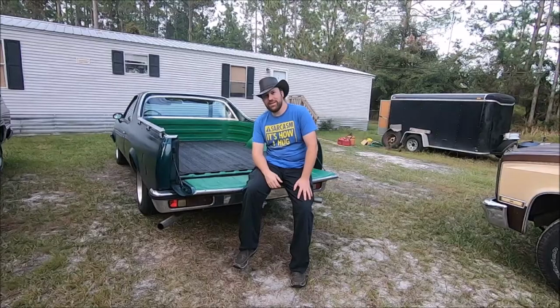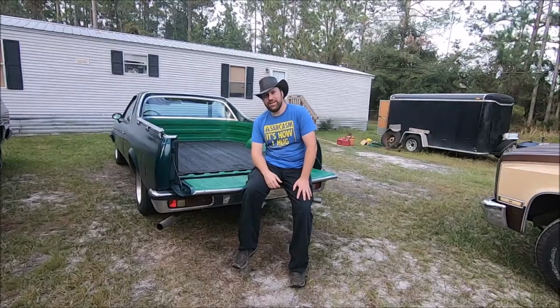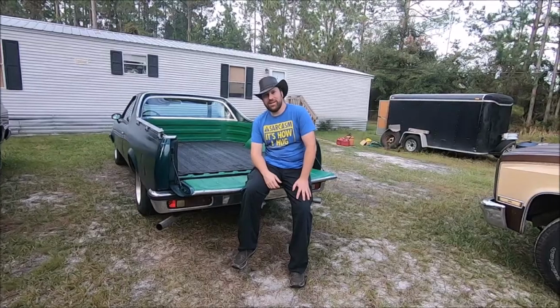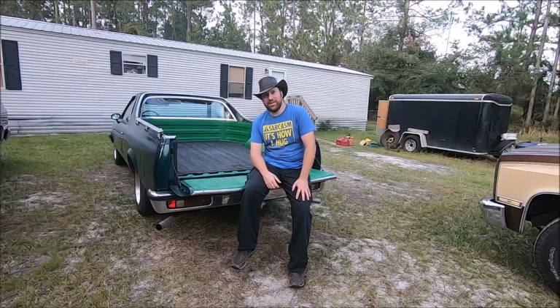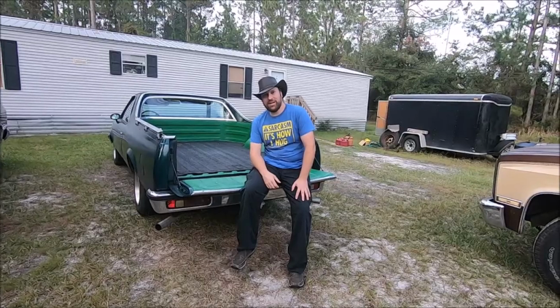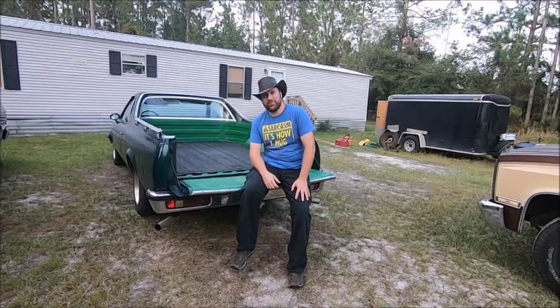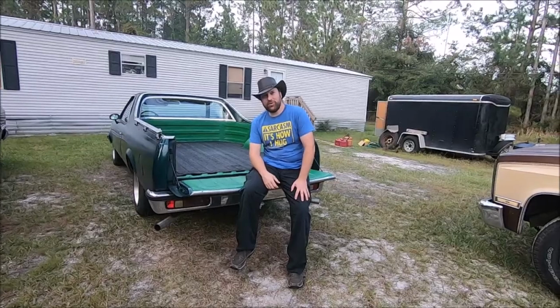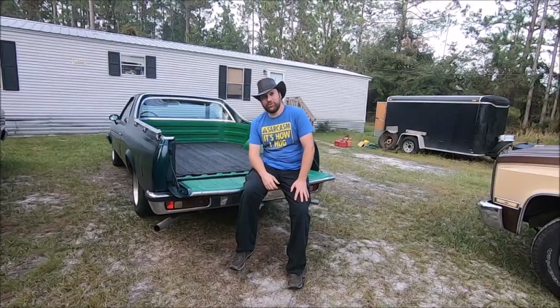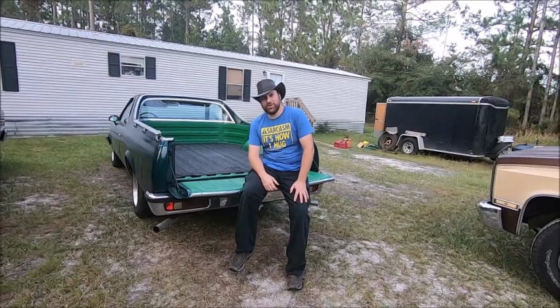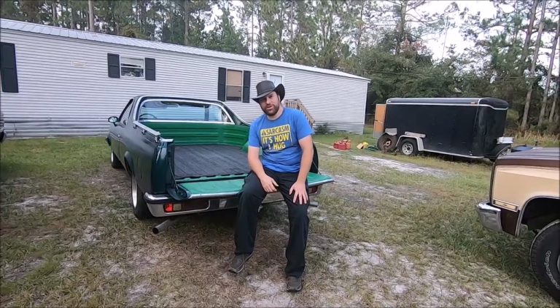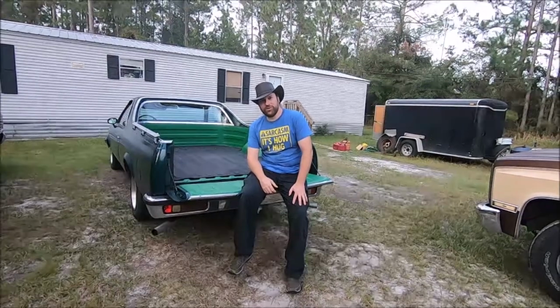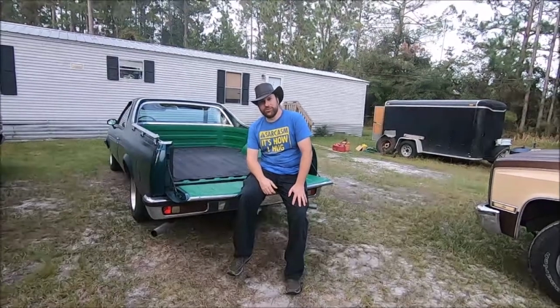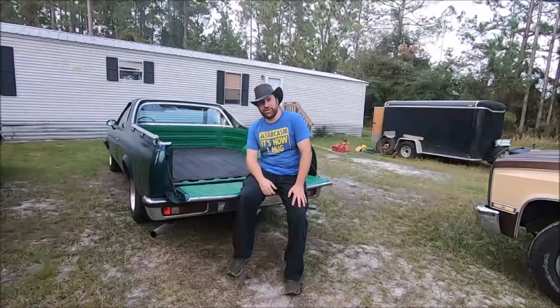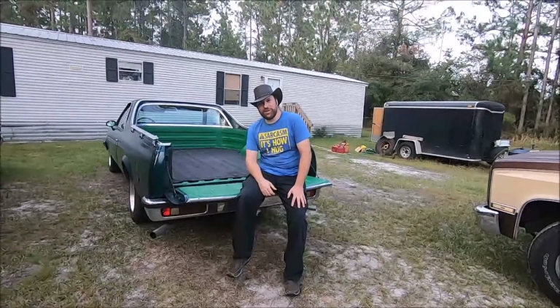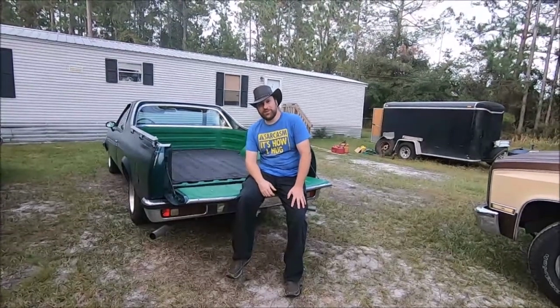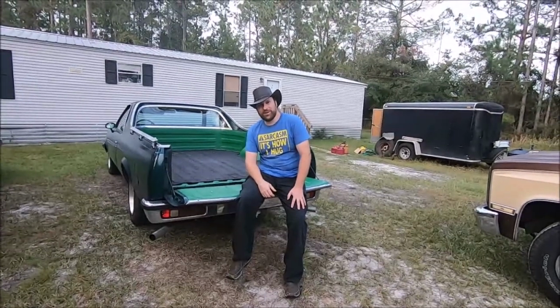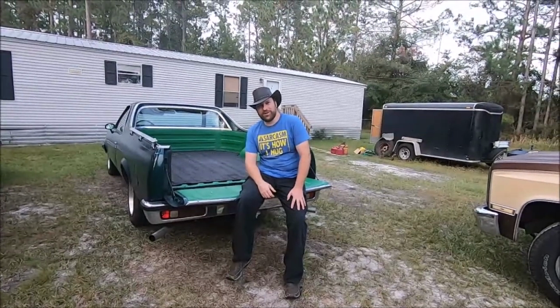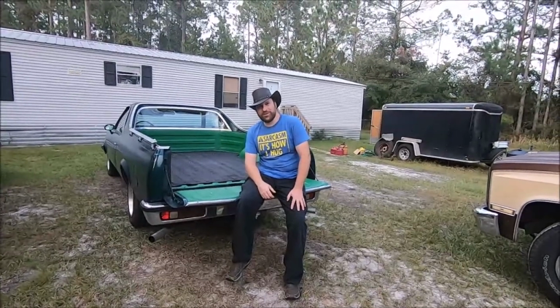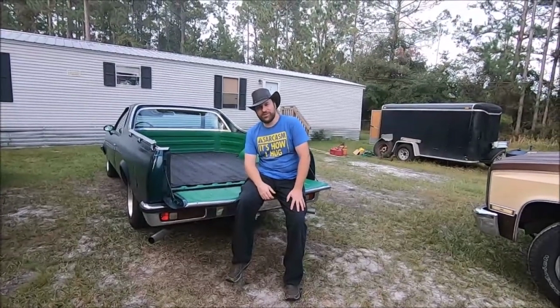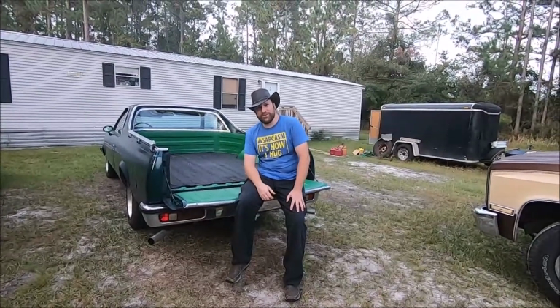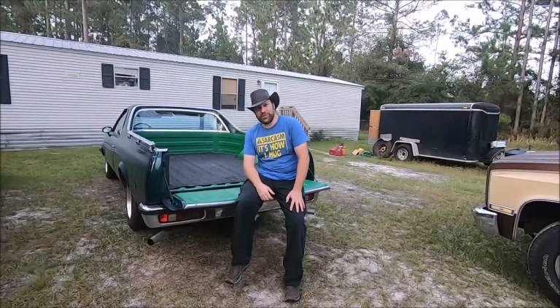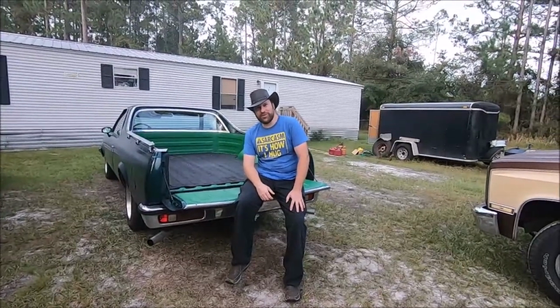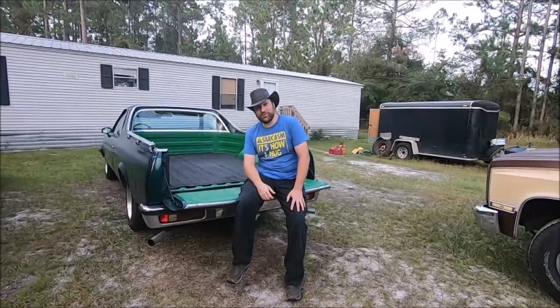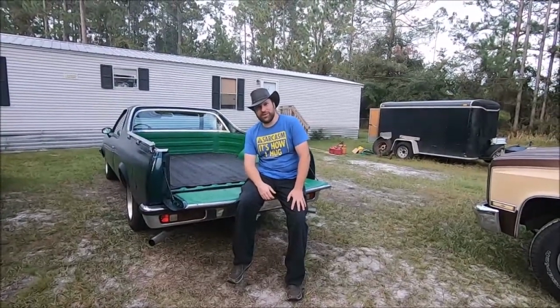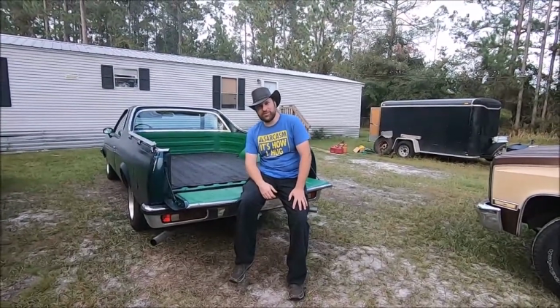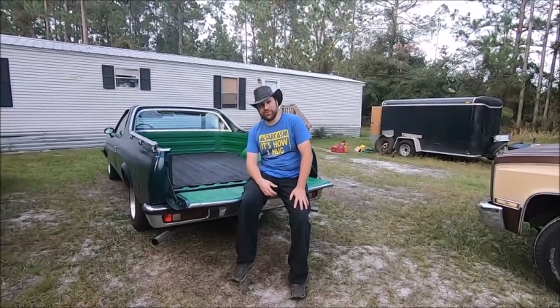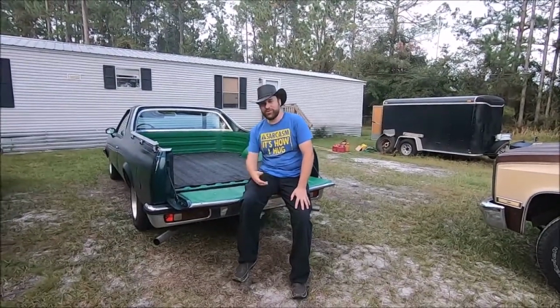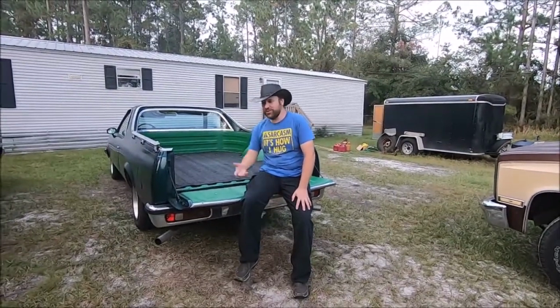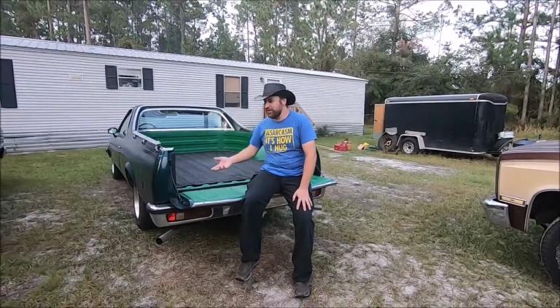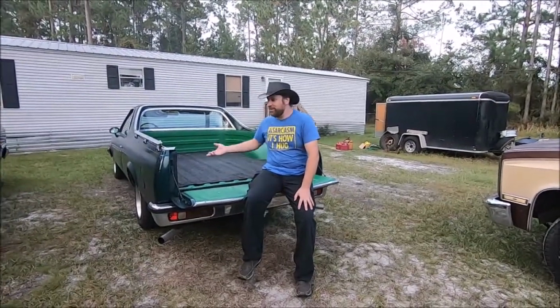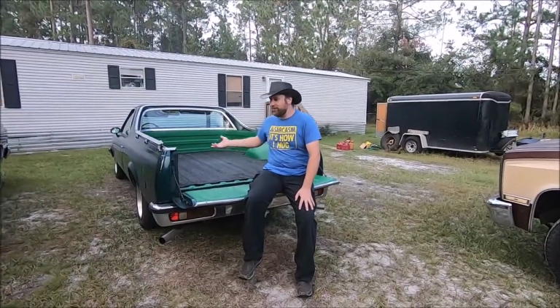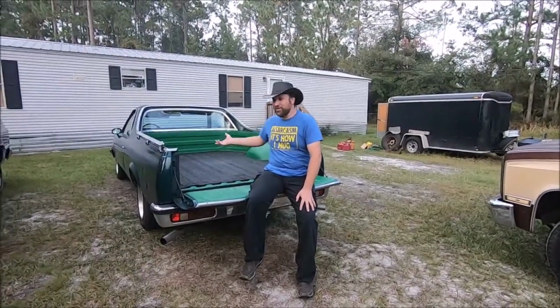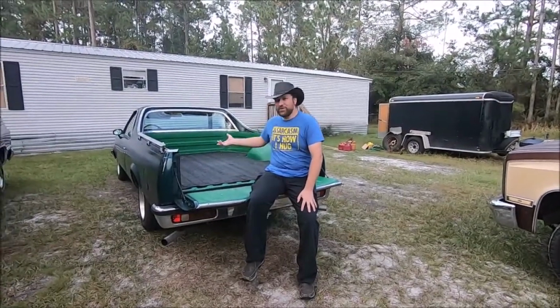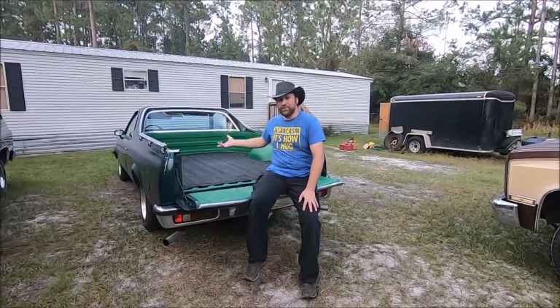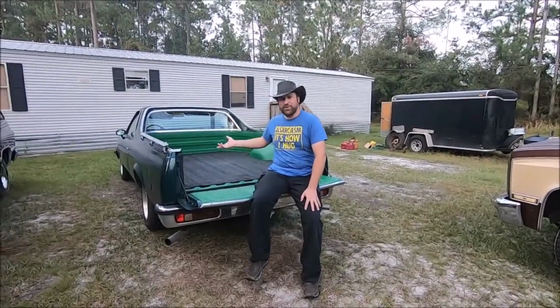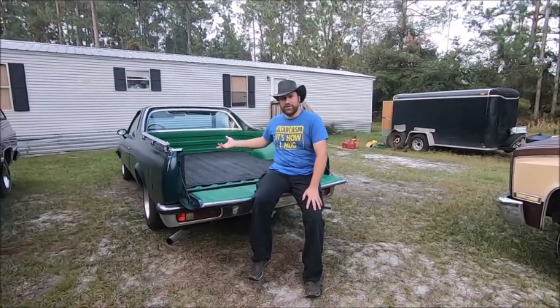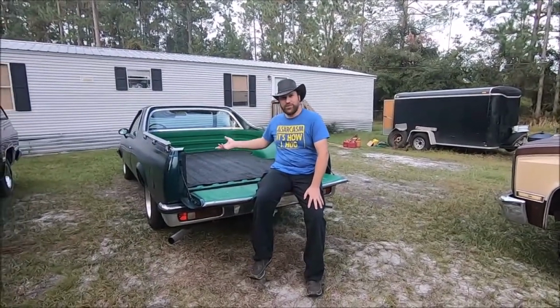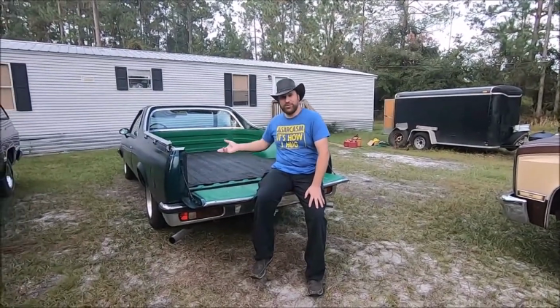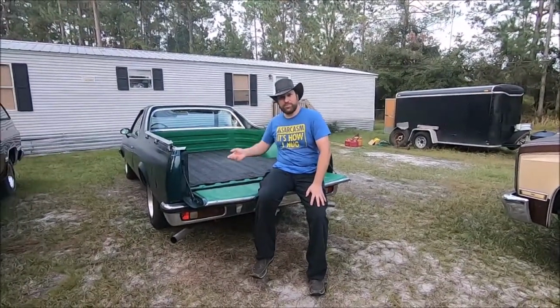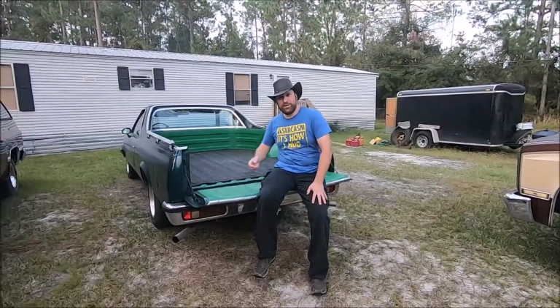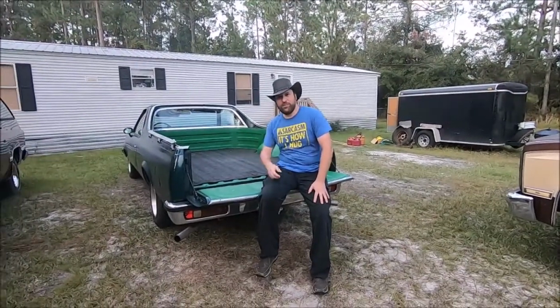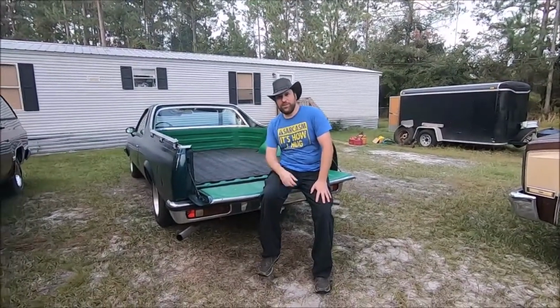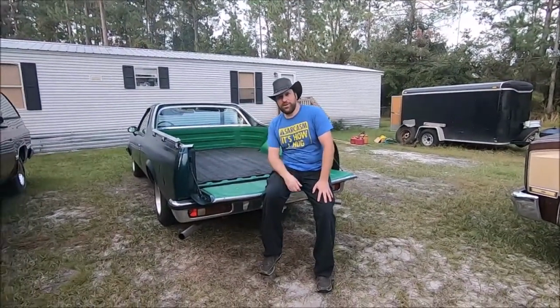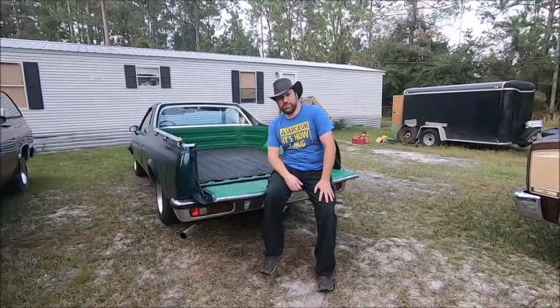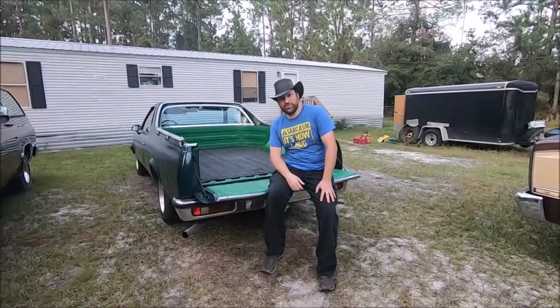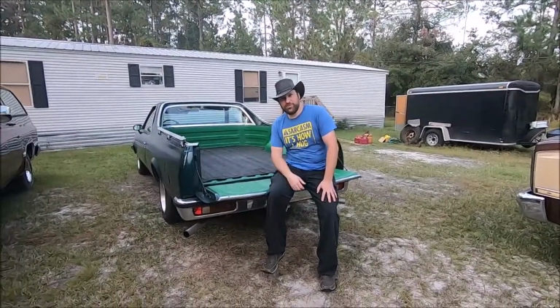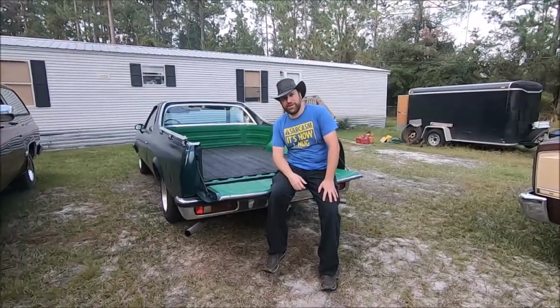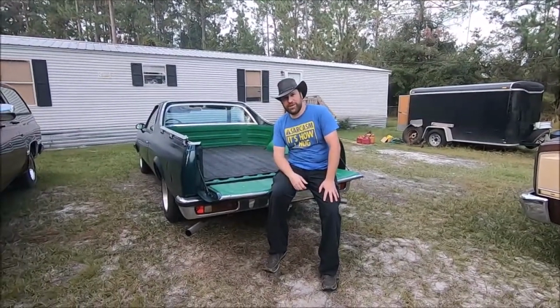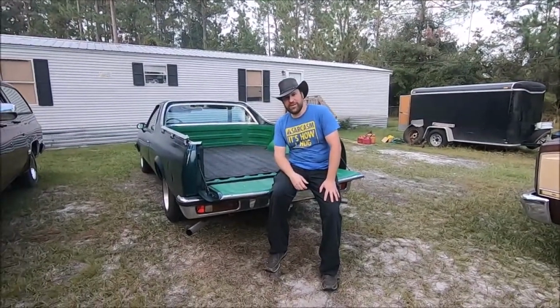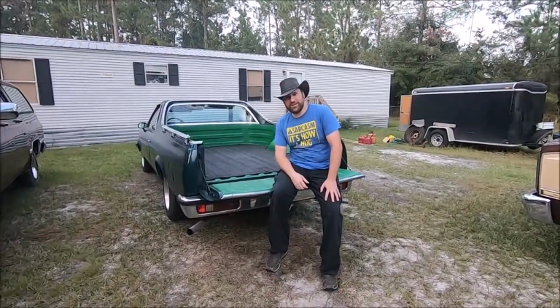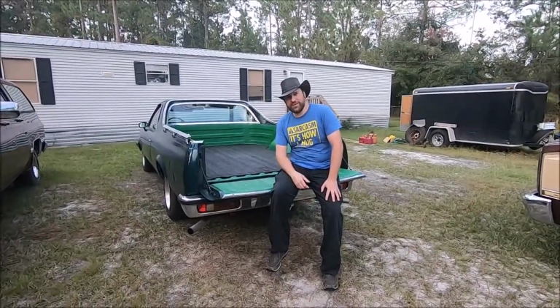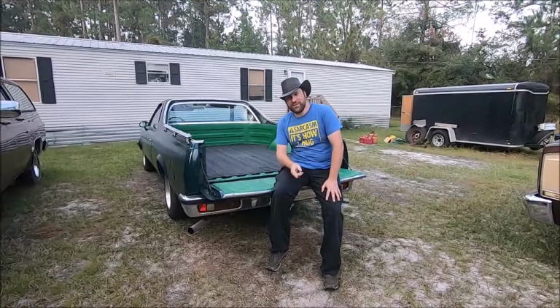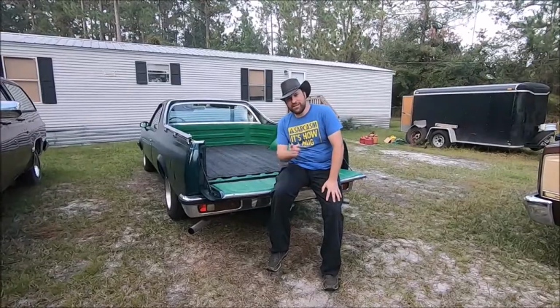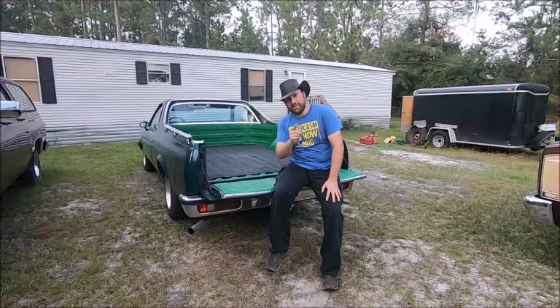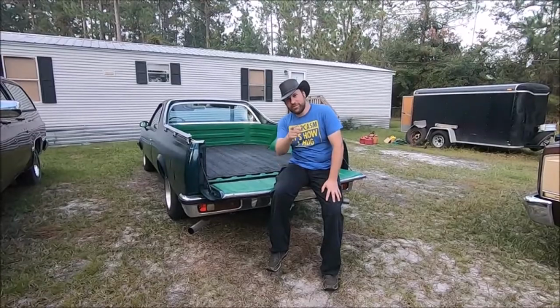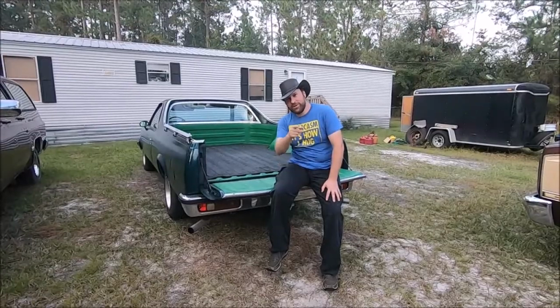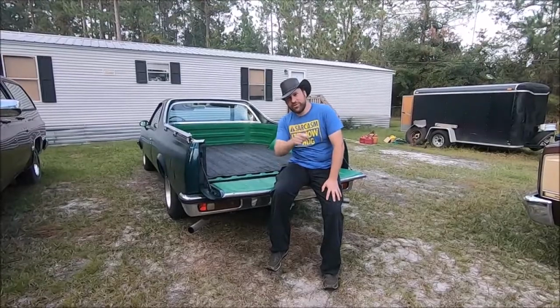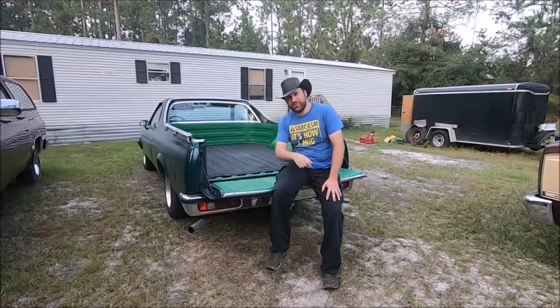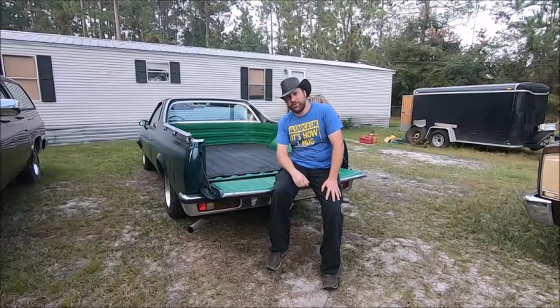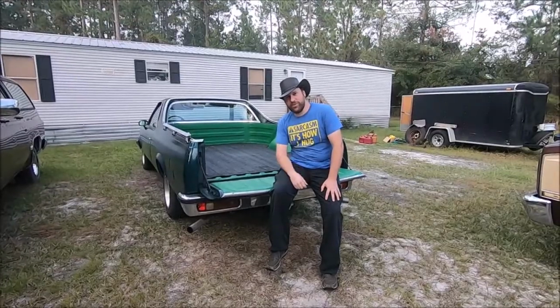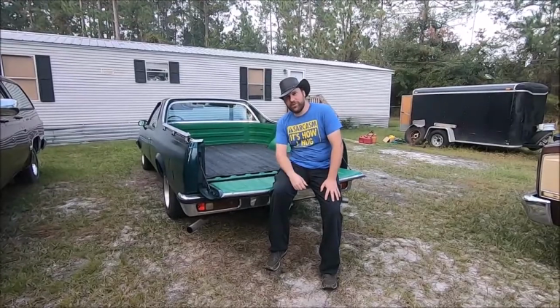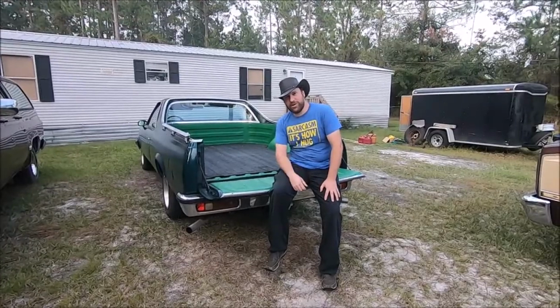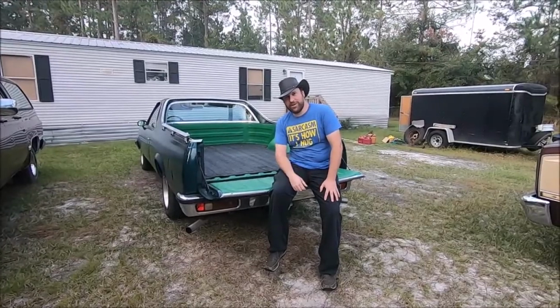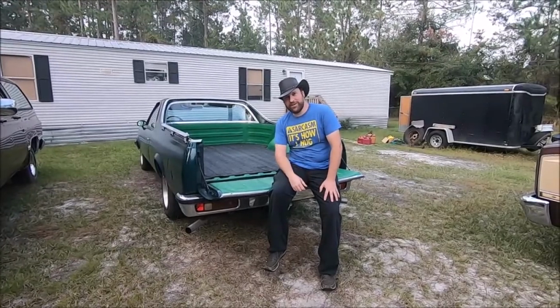Out of all the vehicles we have around here as daily drivers, this El Camino is probably the most fun. We're going to show you why.